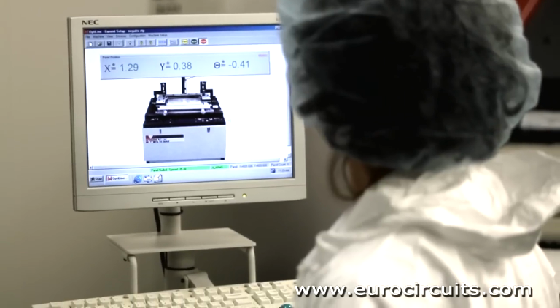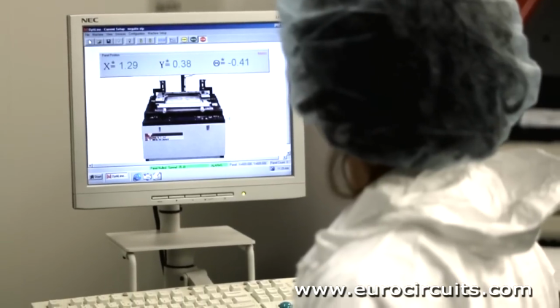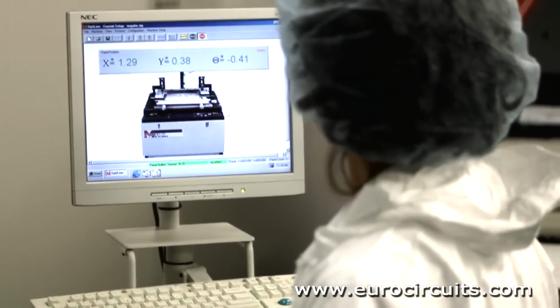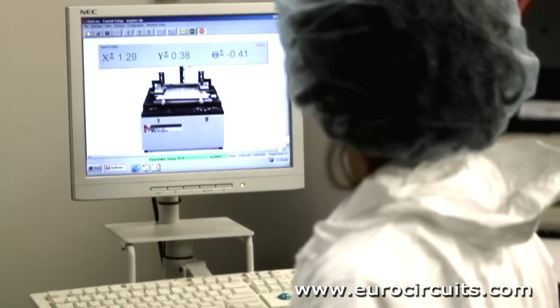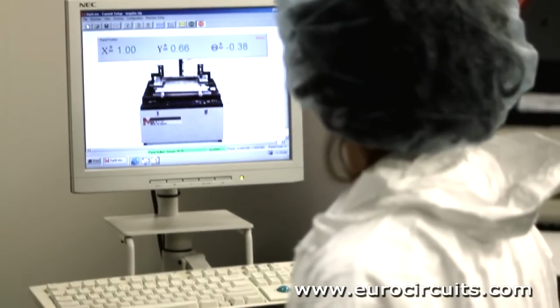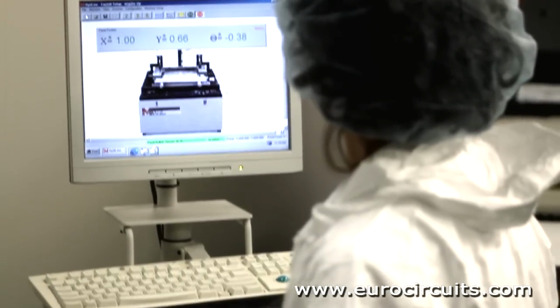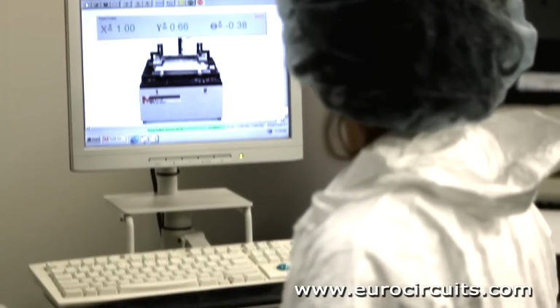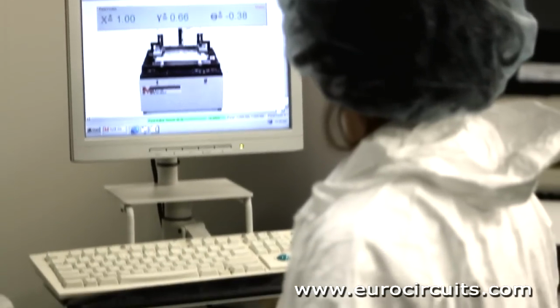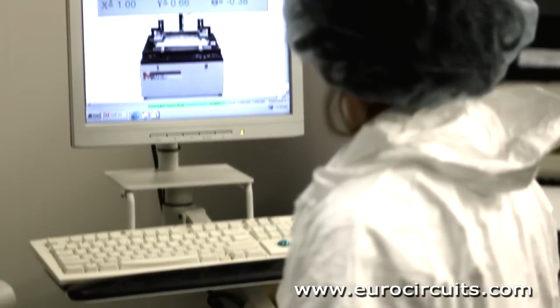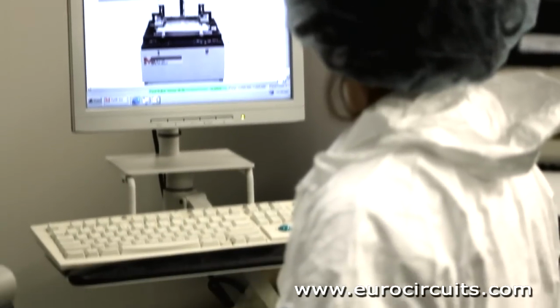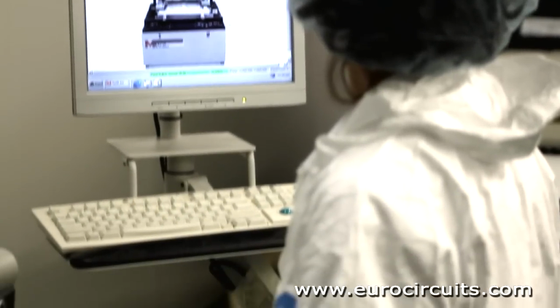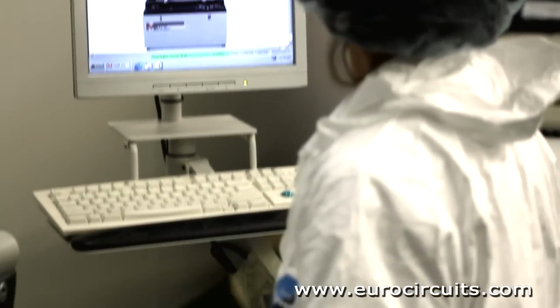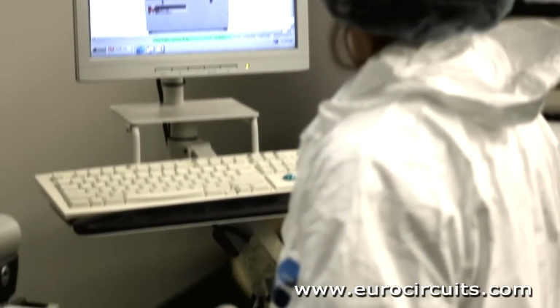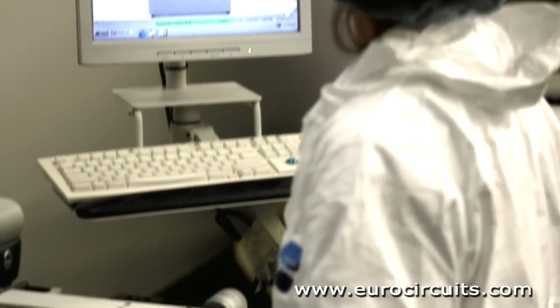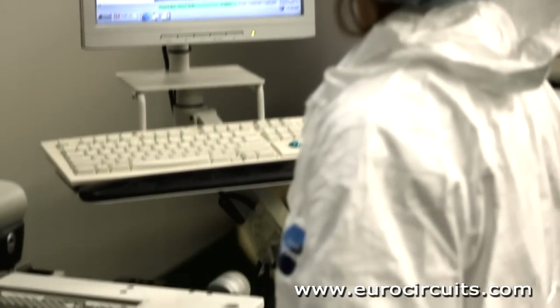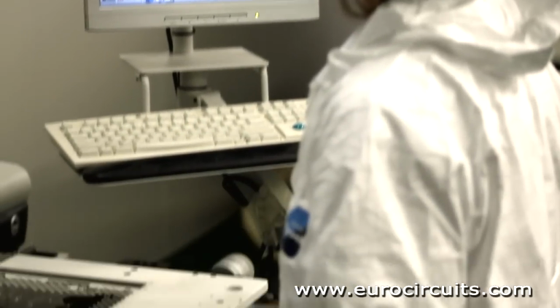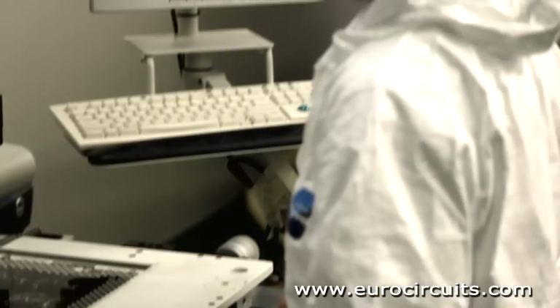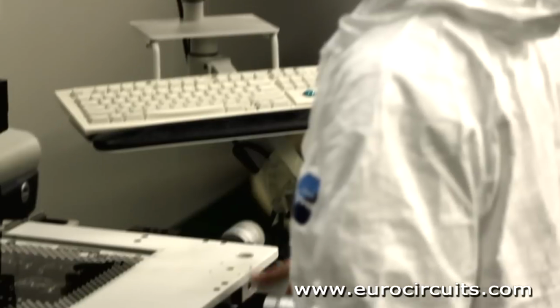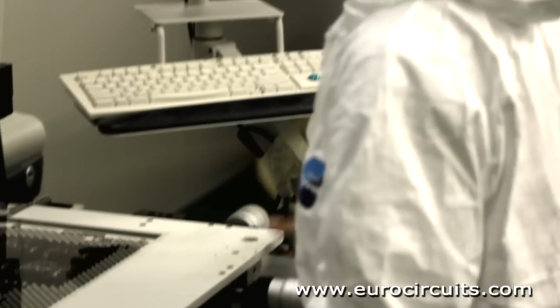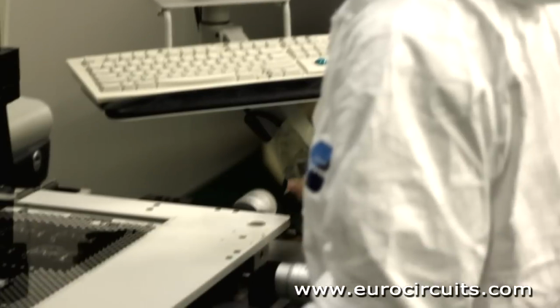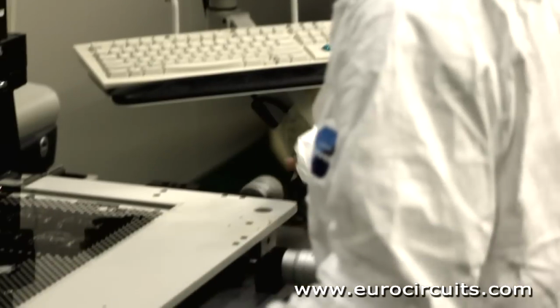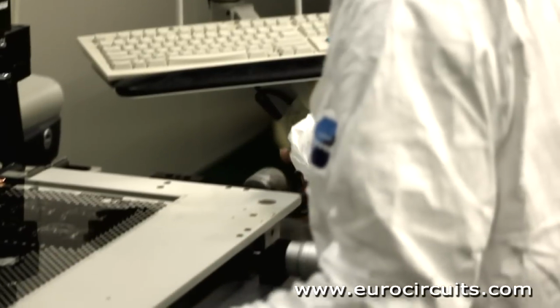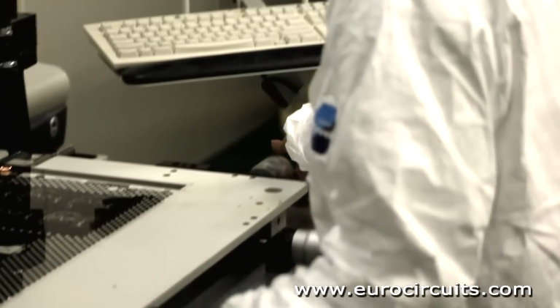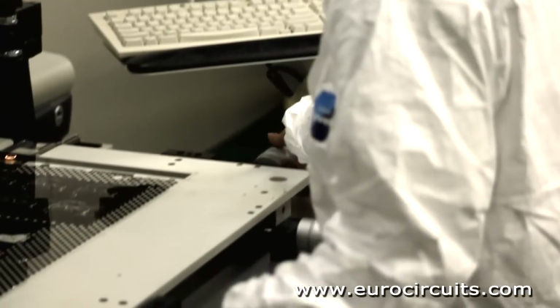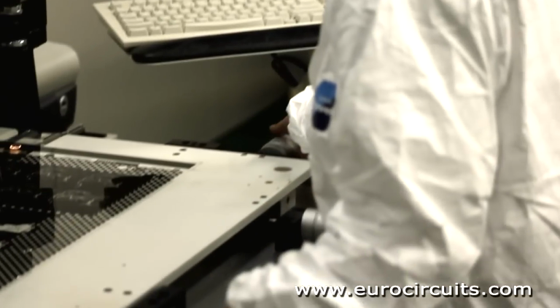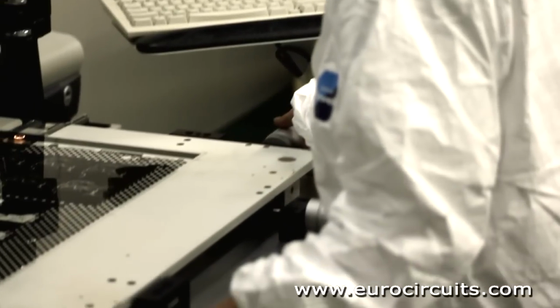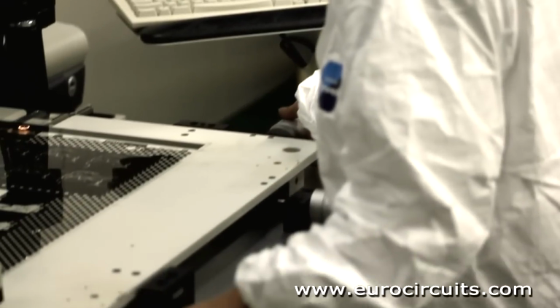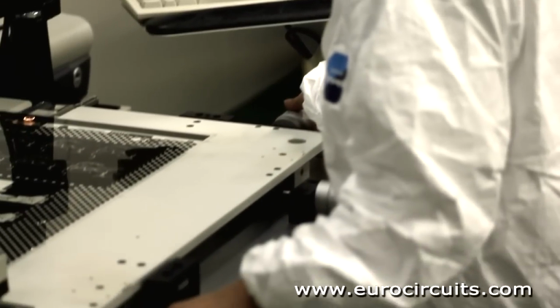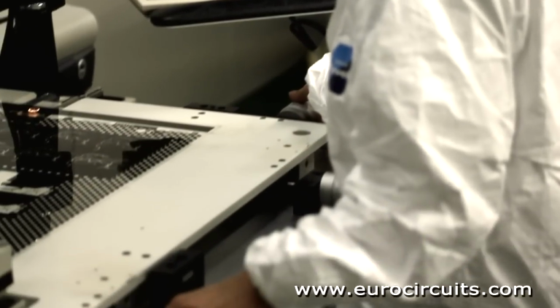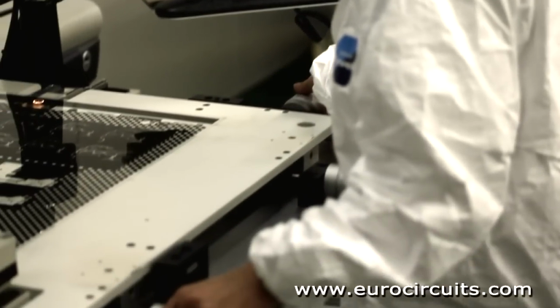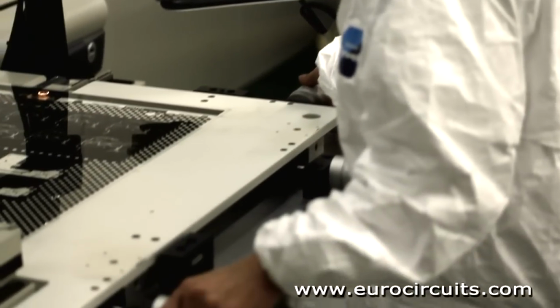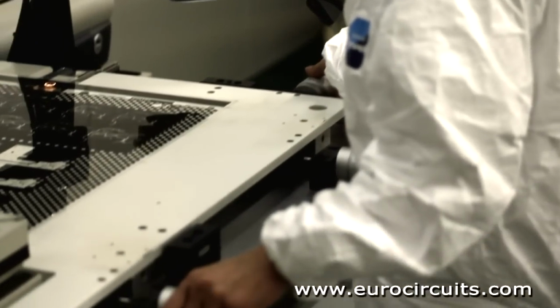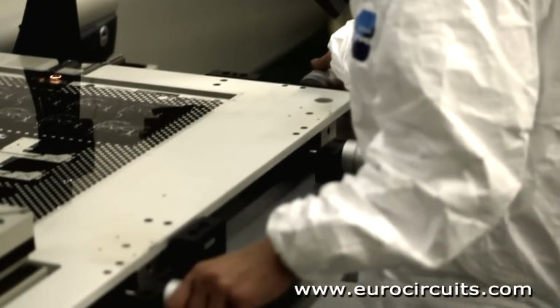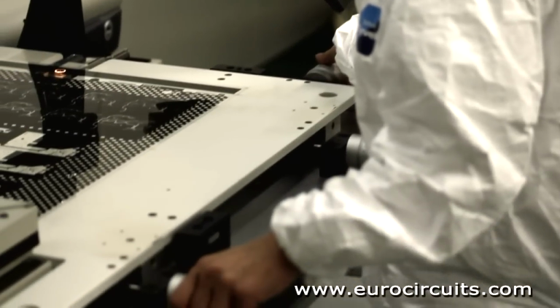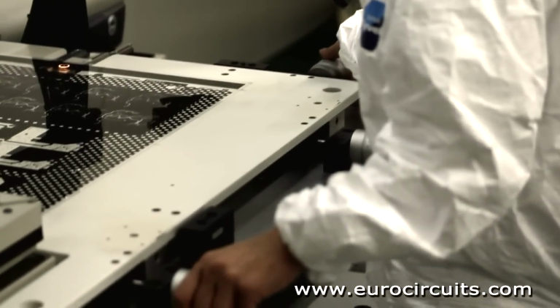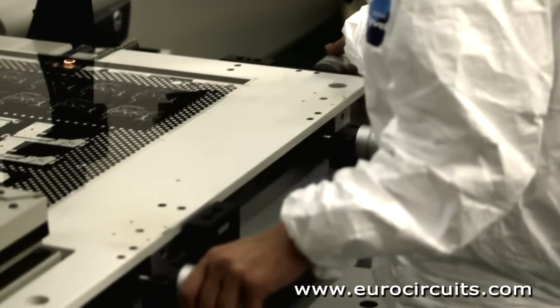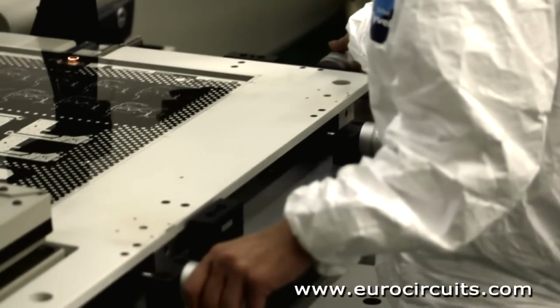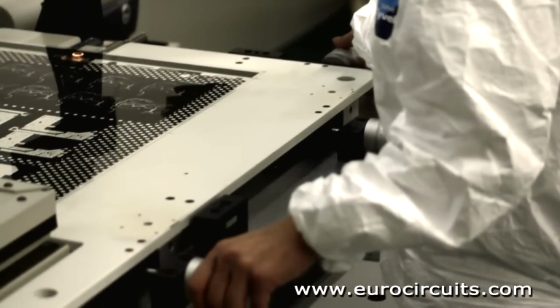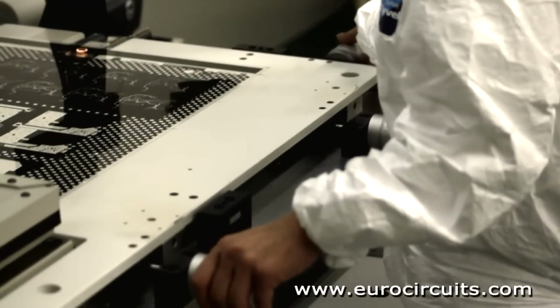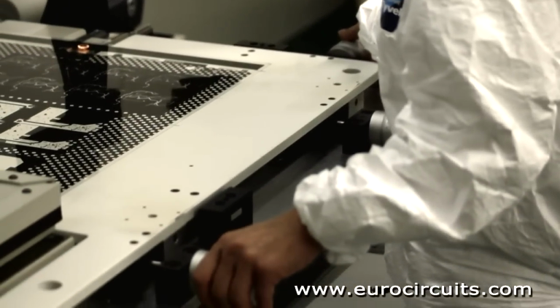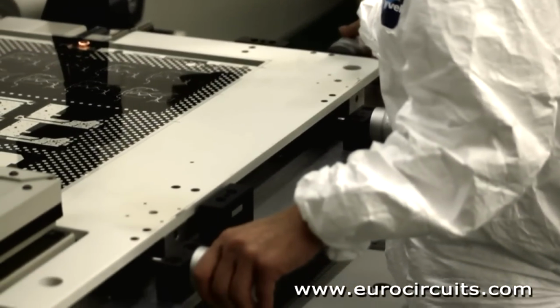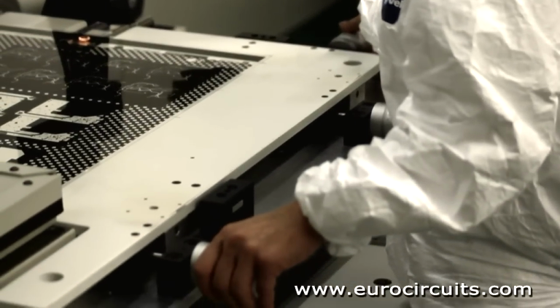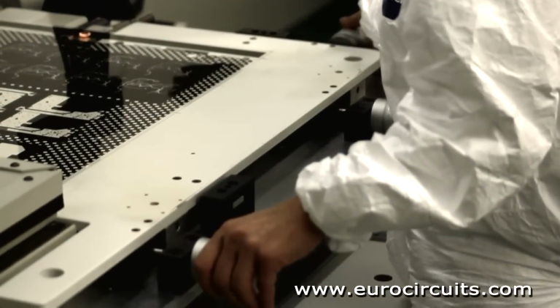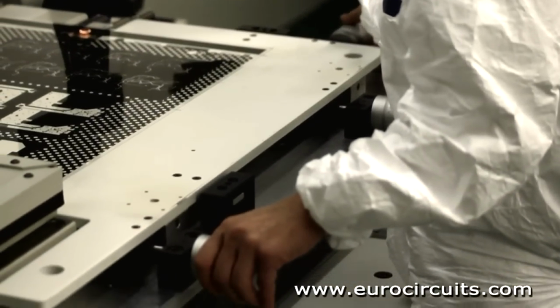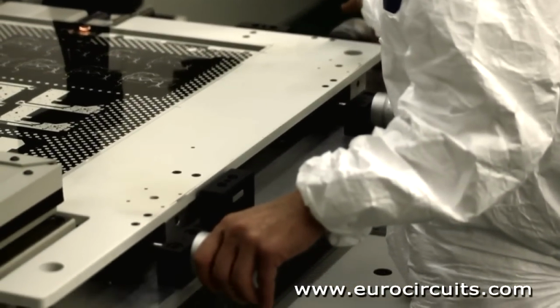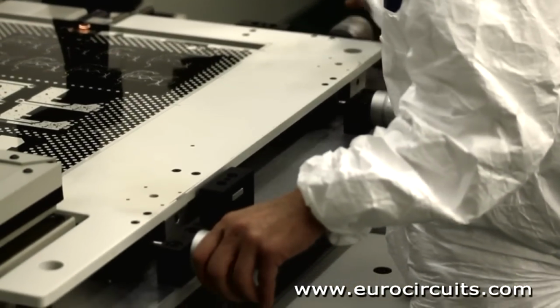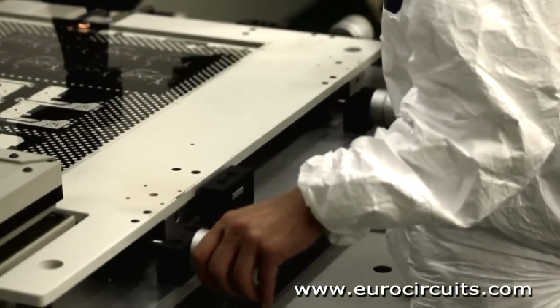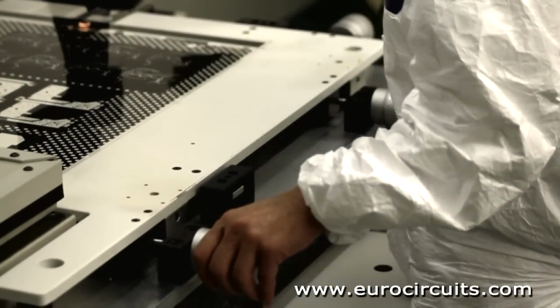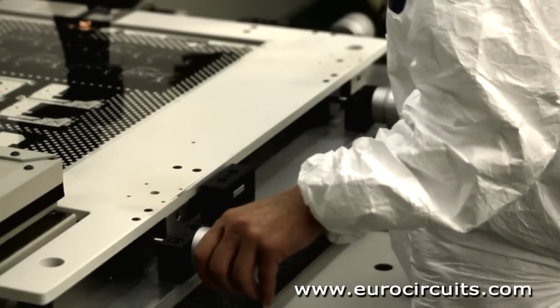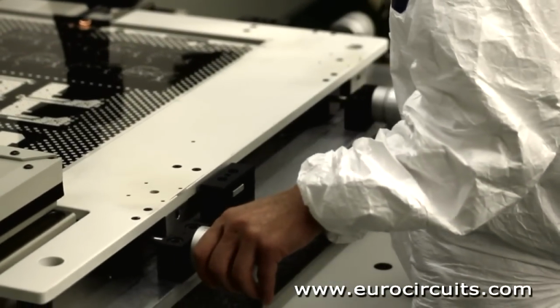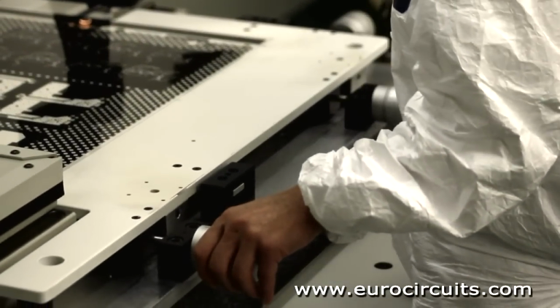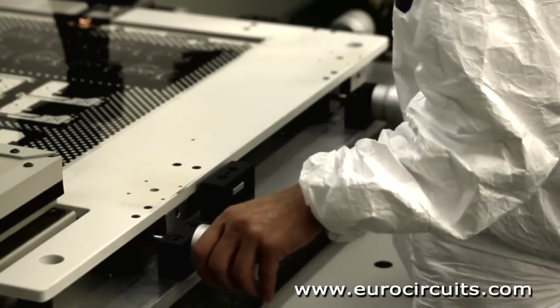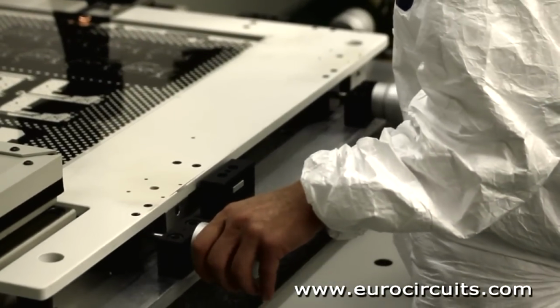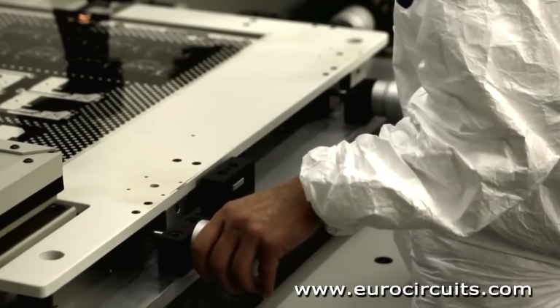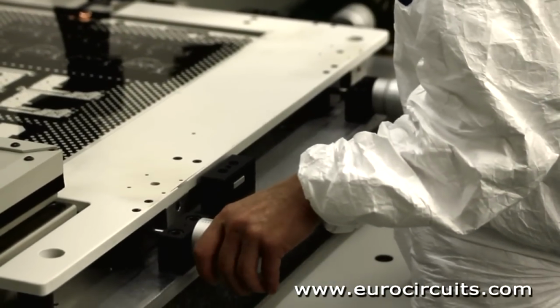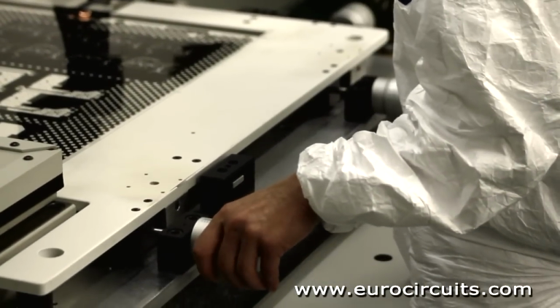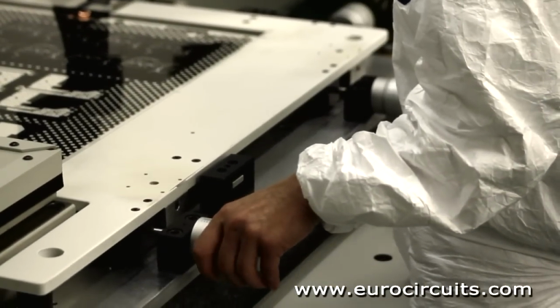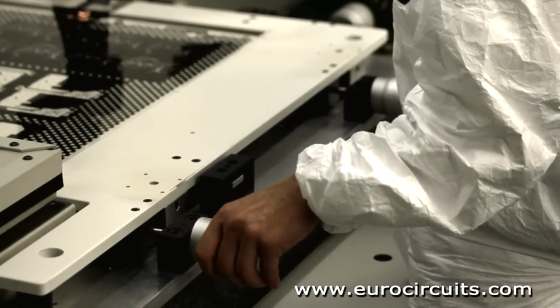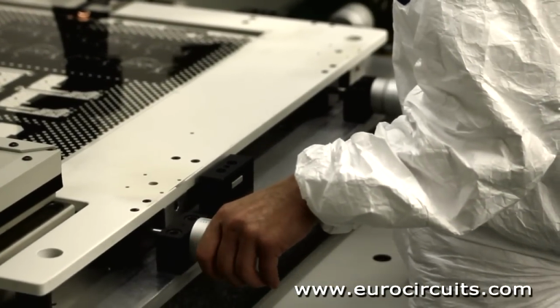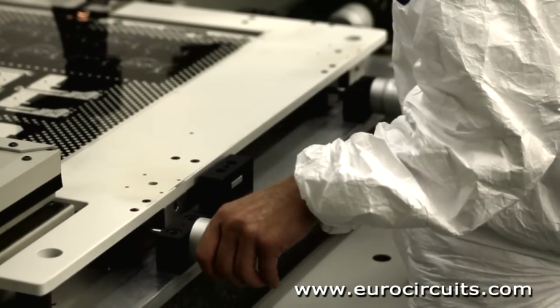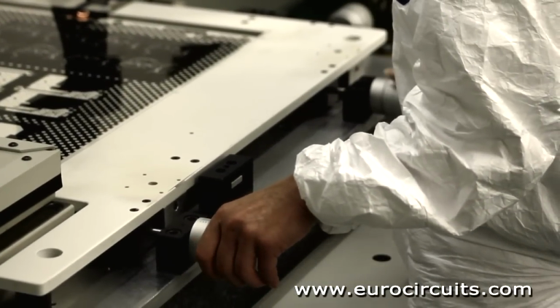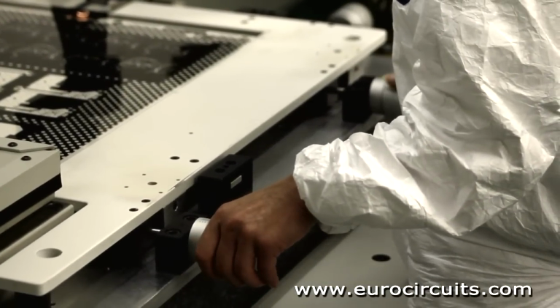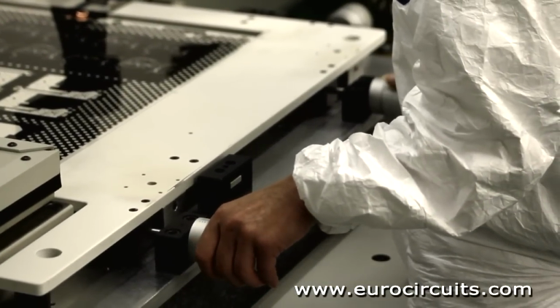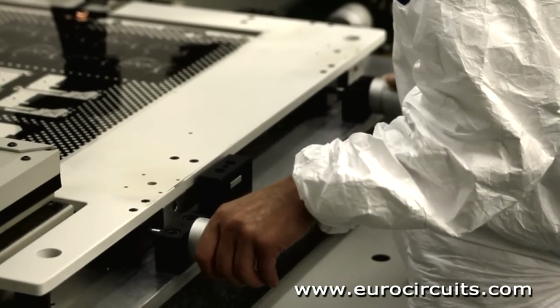She then punches each sheet of film with the registration holes, which will fit into the registration pins in our imaging equipment.